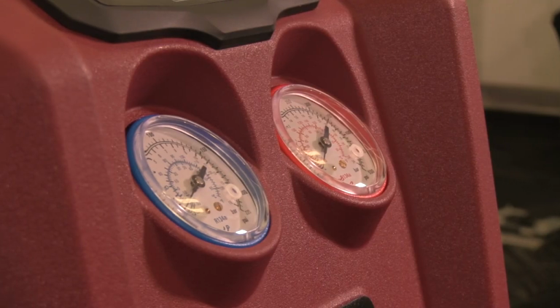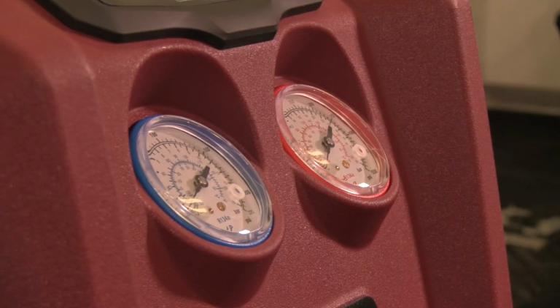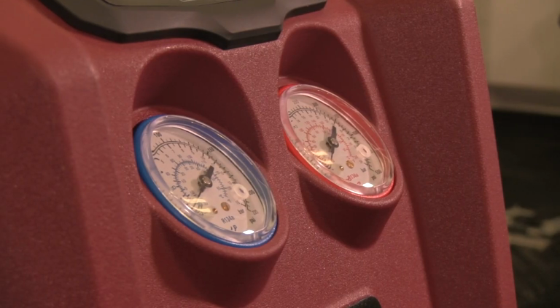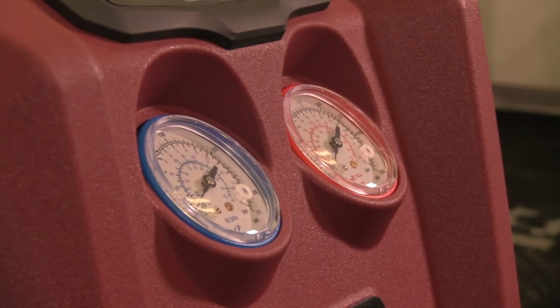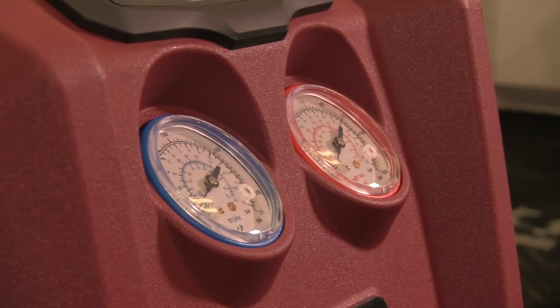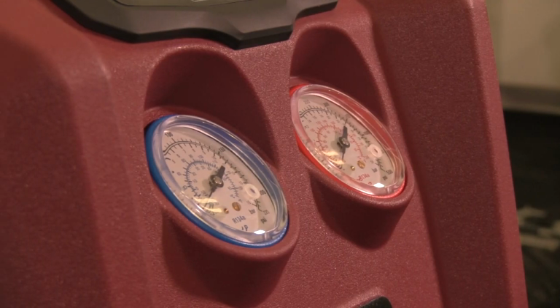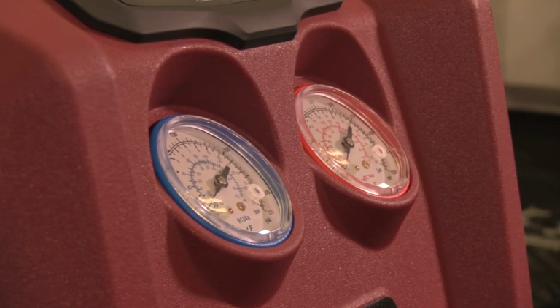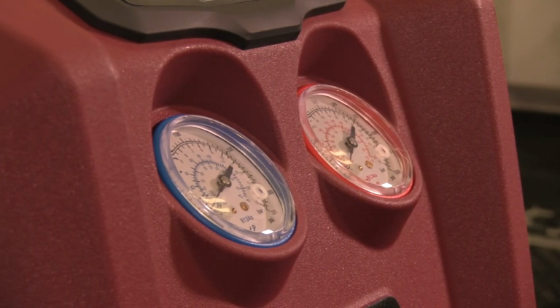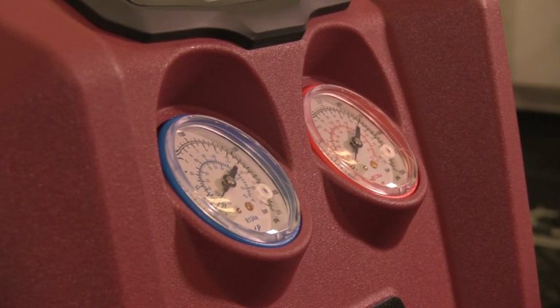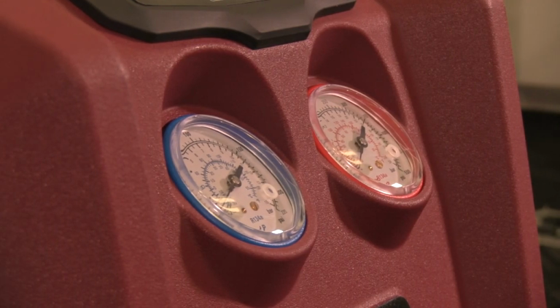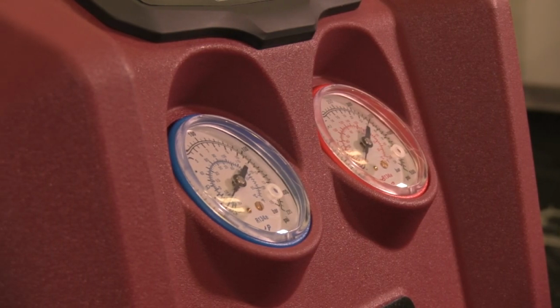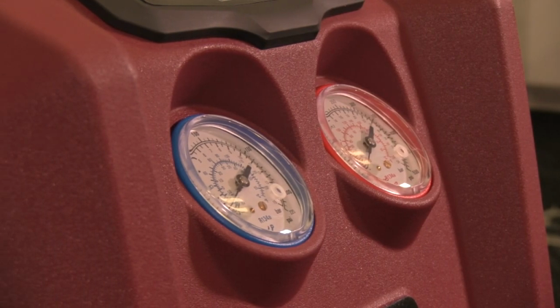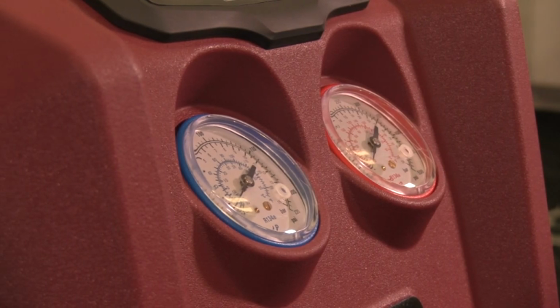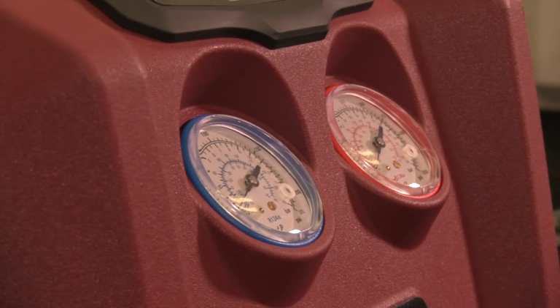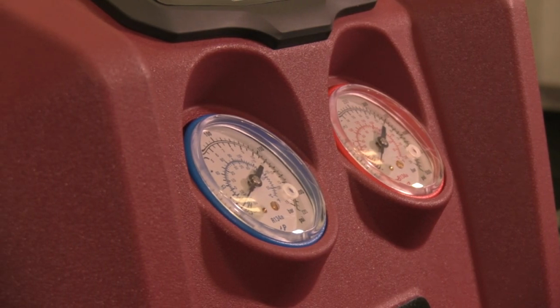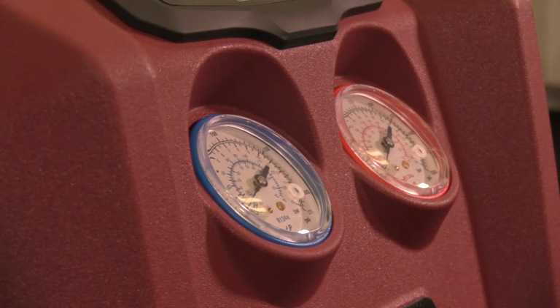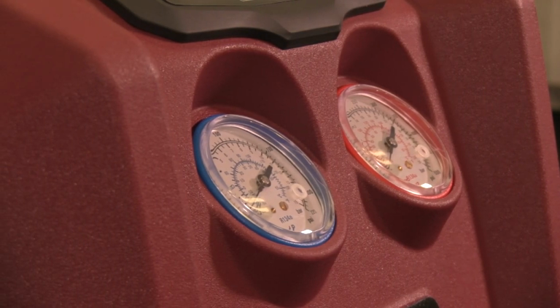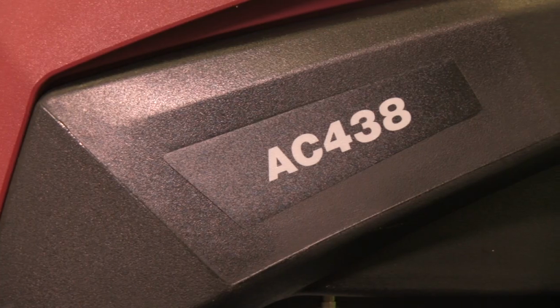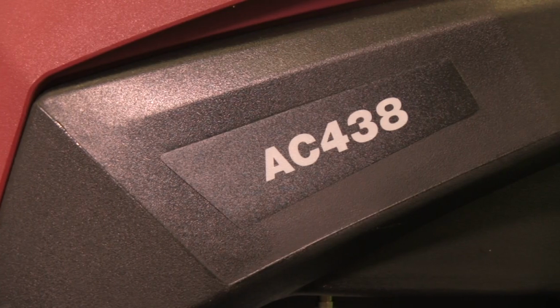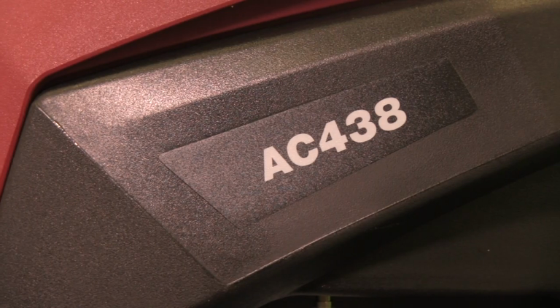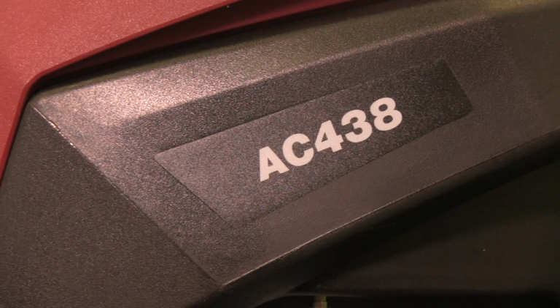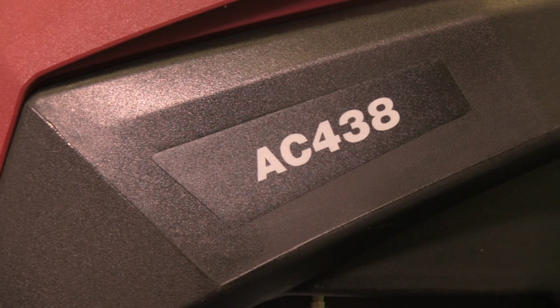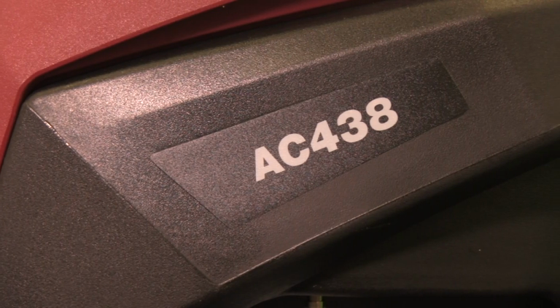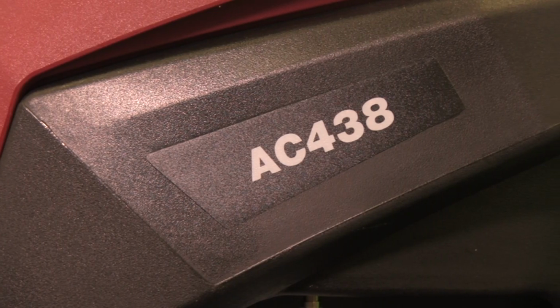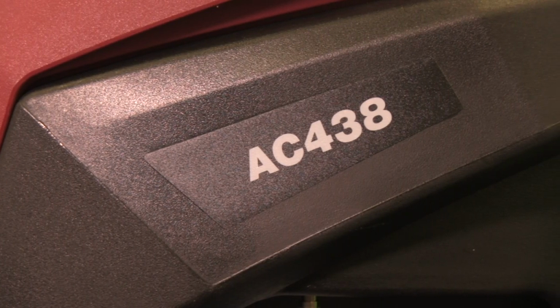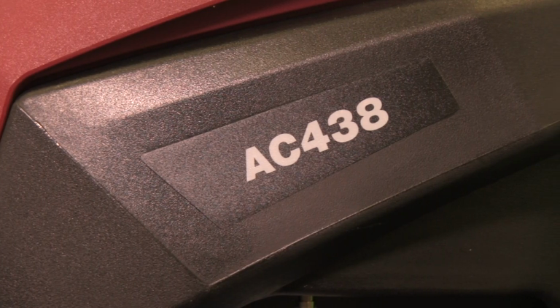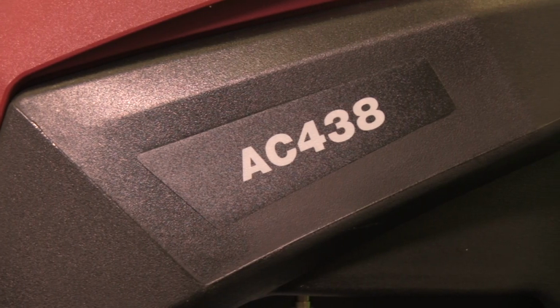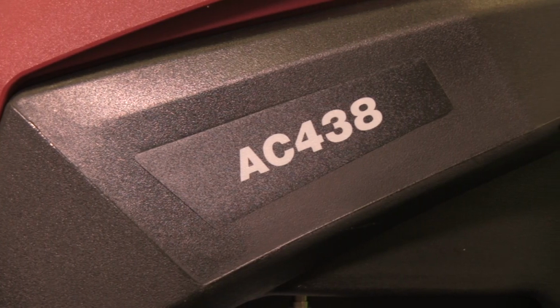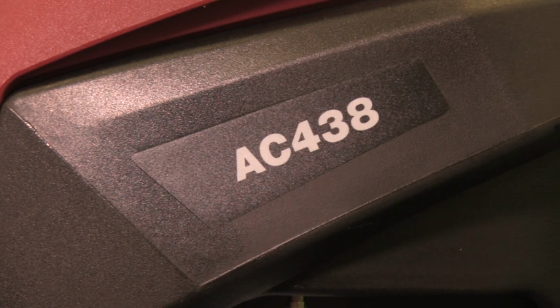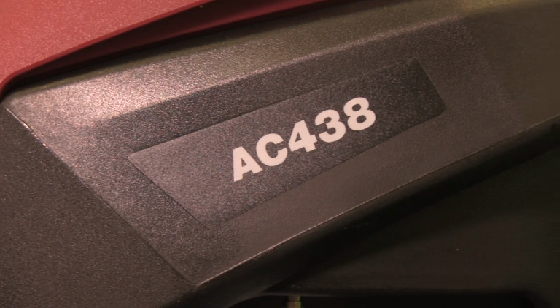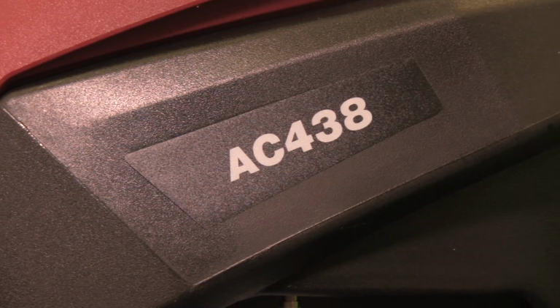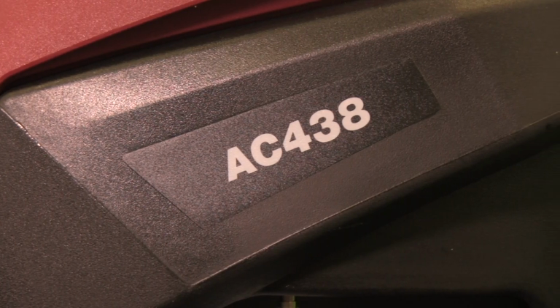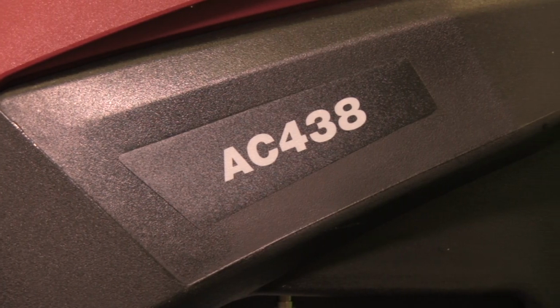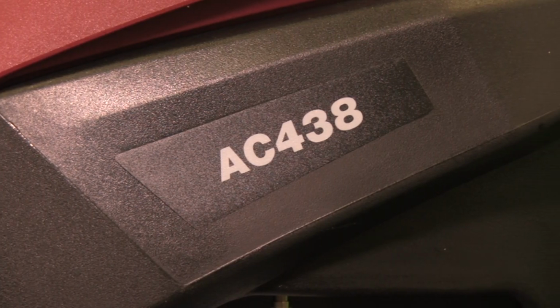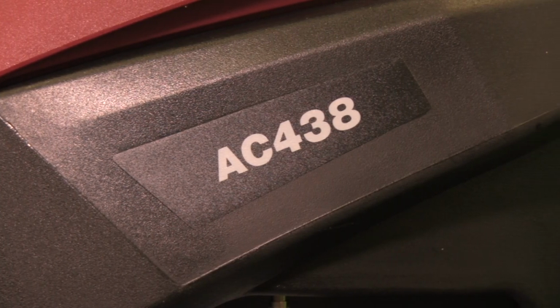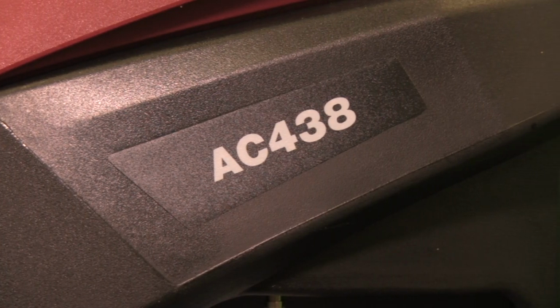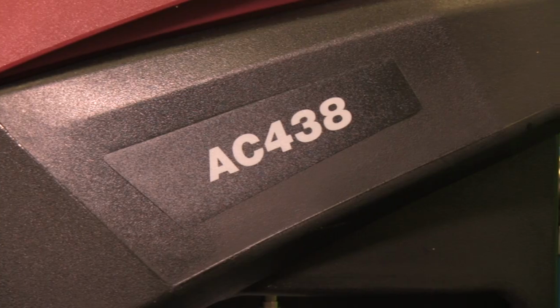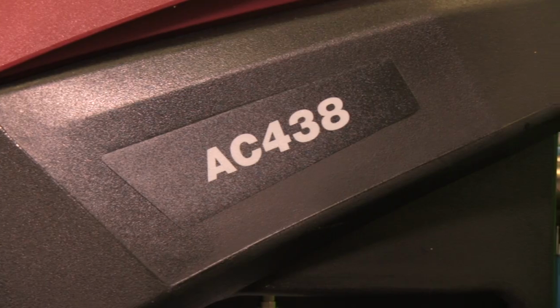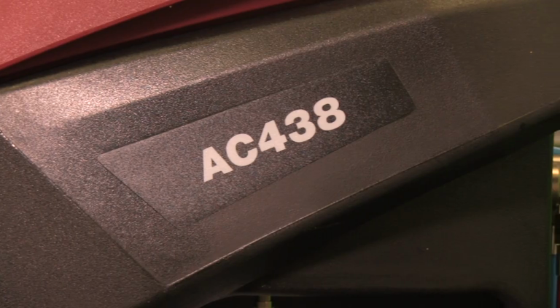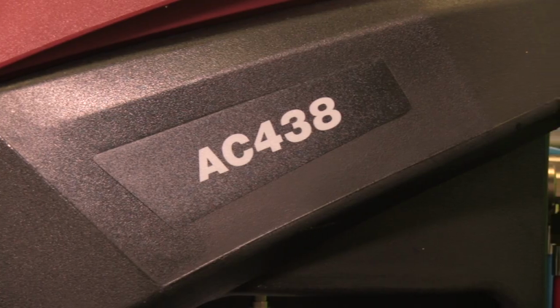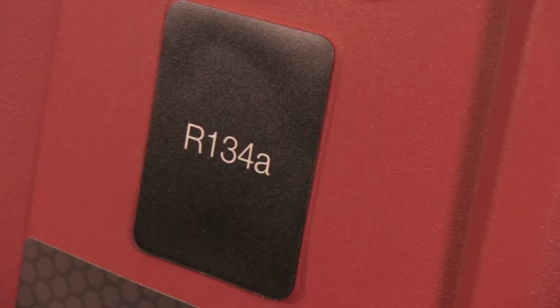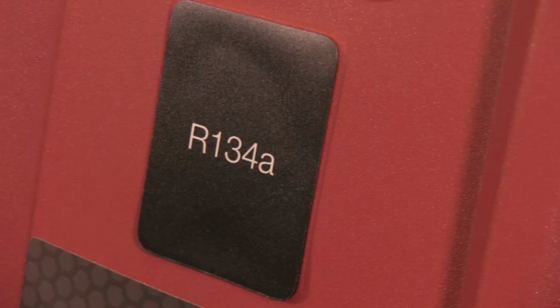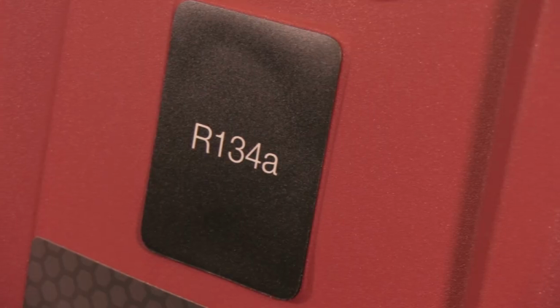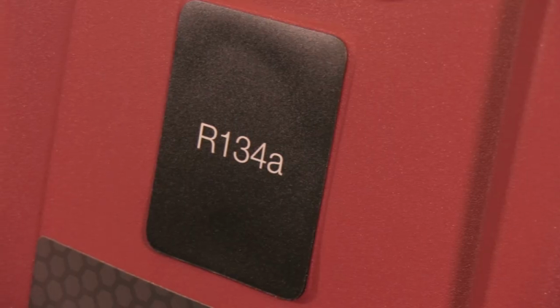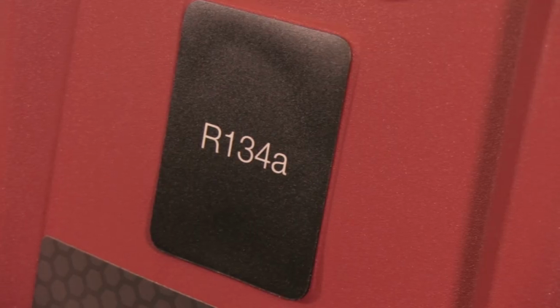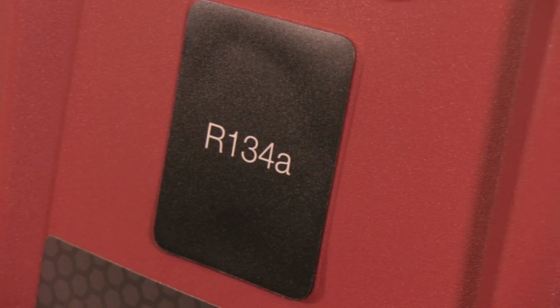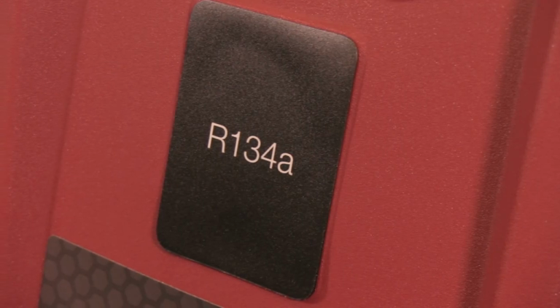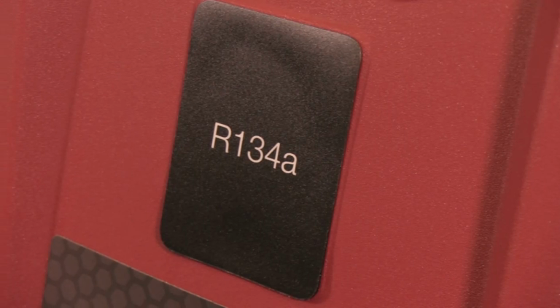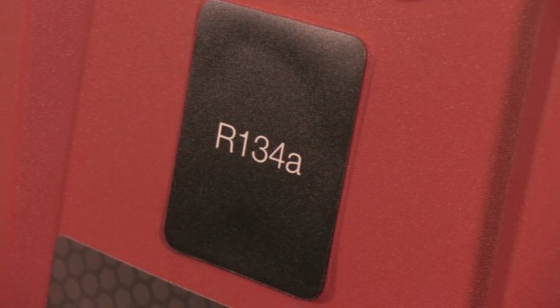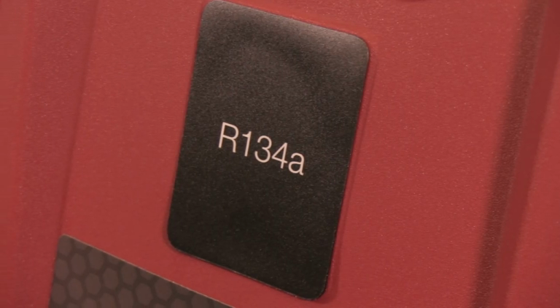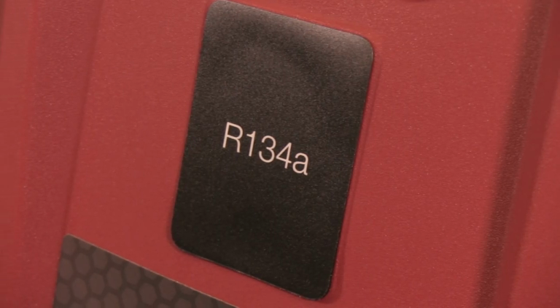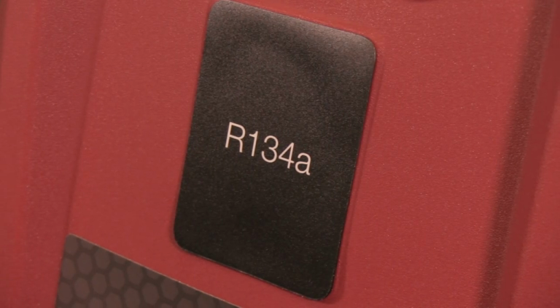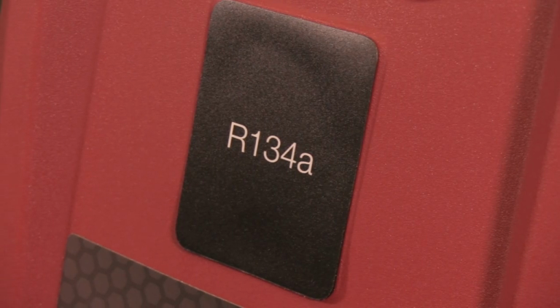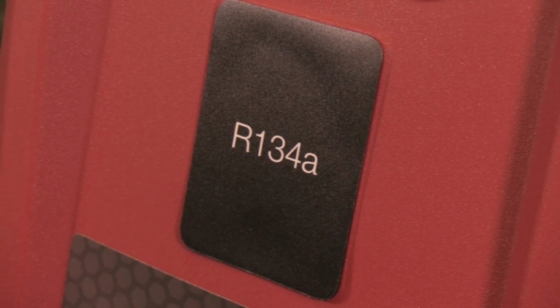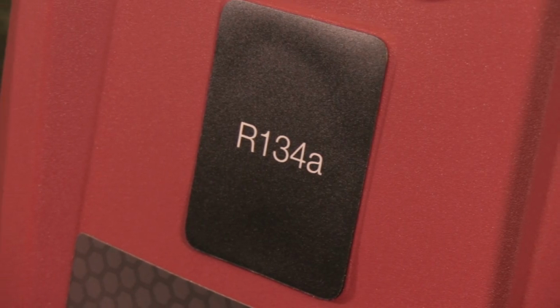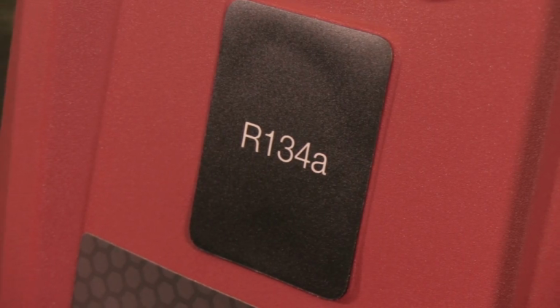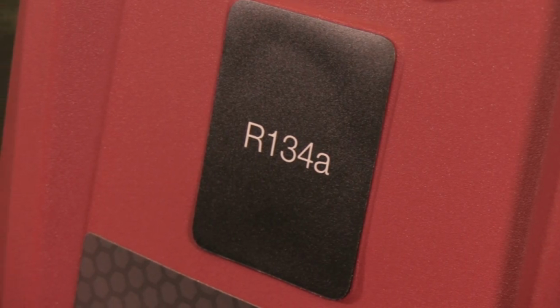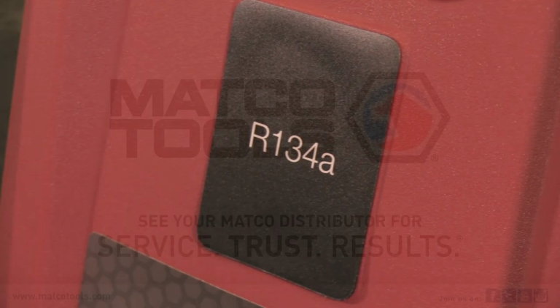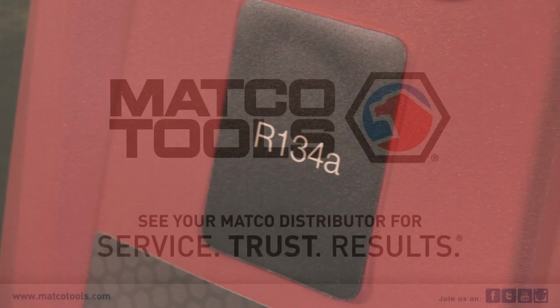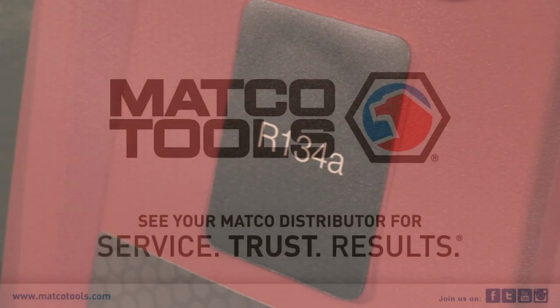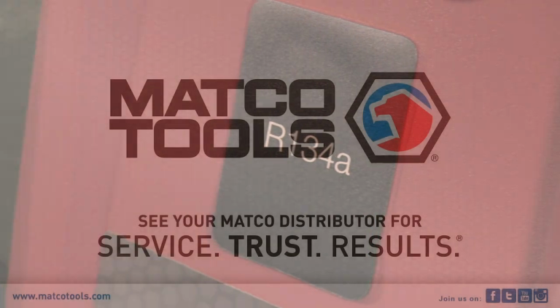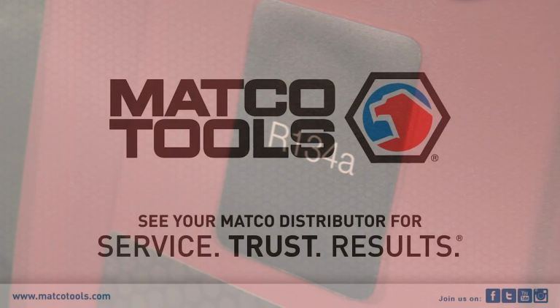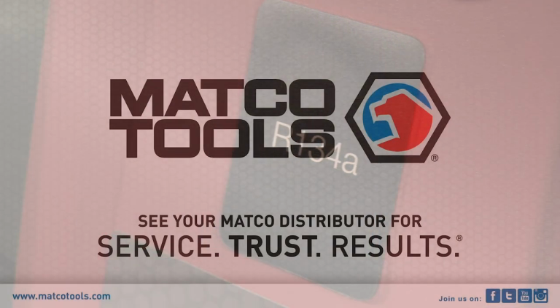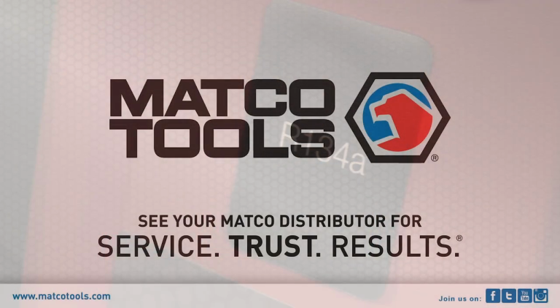Now that the setup is complete, this Matko AC machine is ready to go. For more information, visit us online.